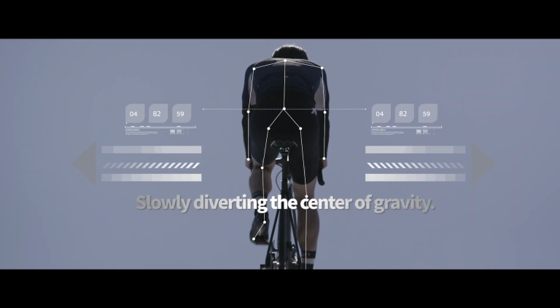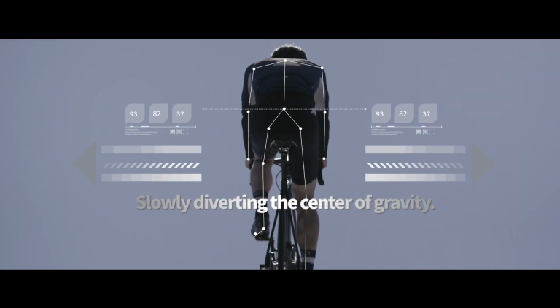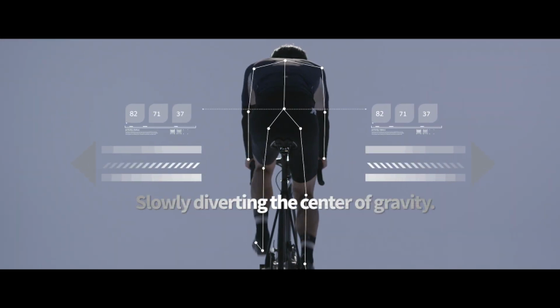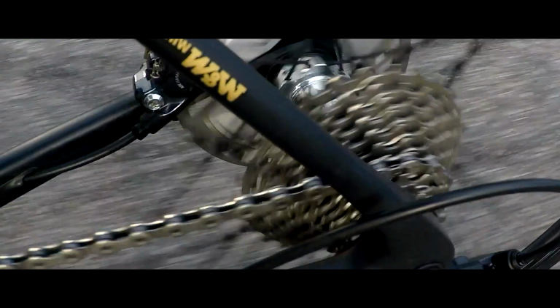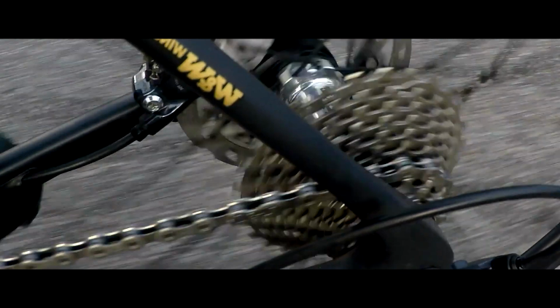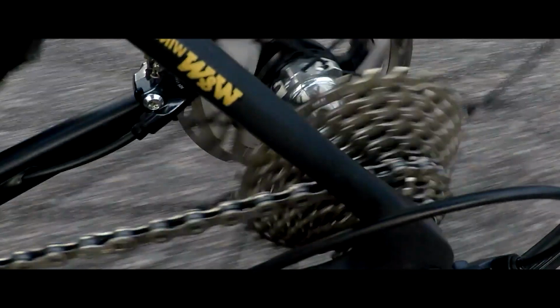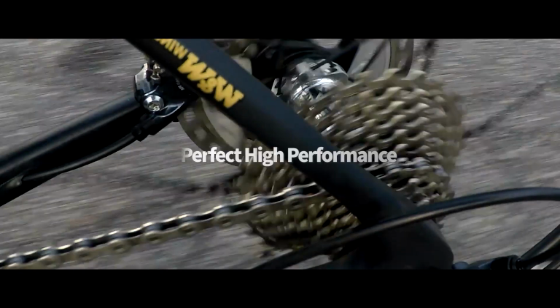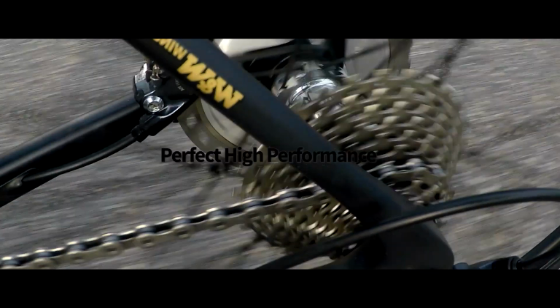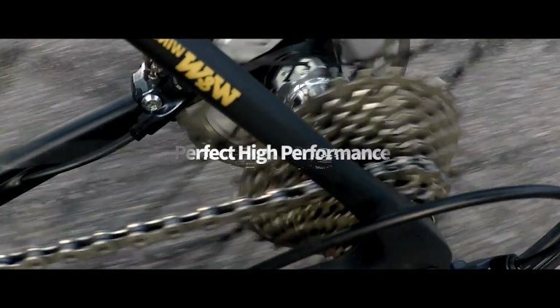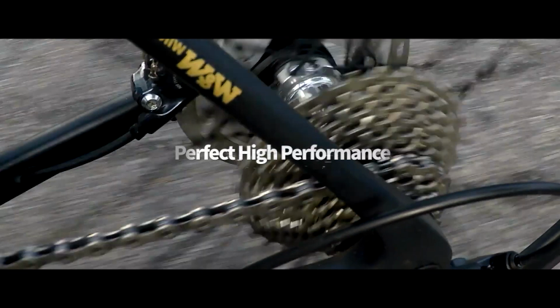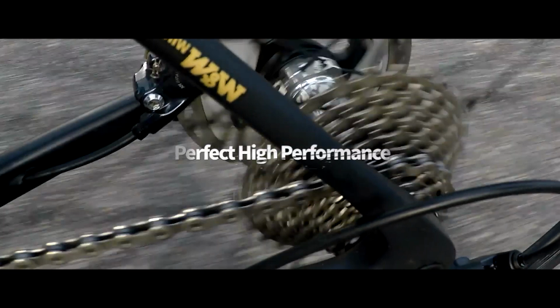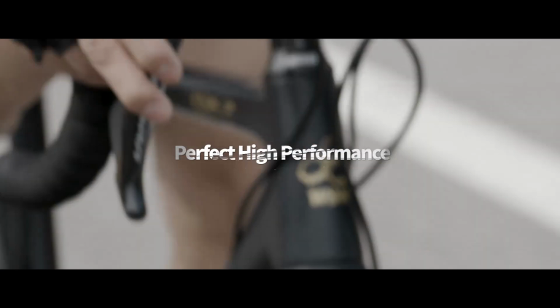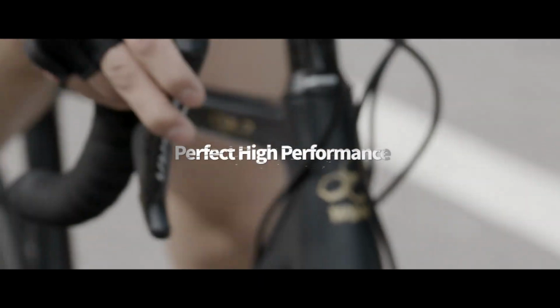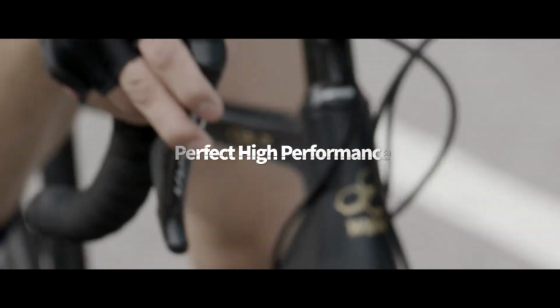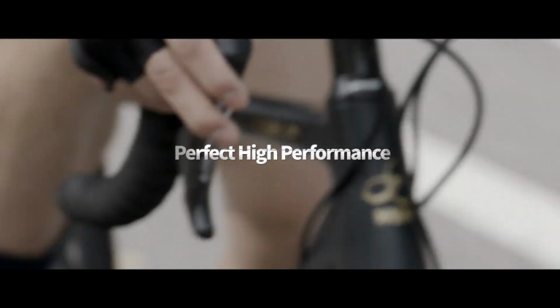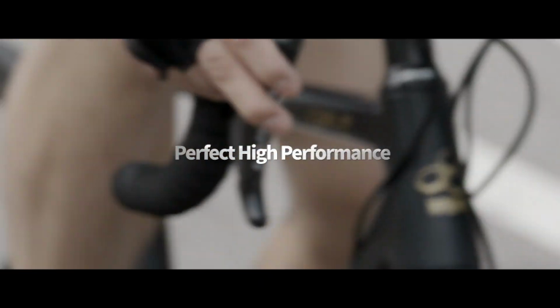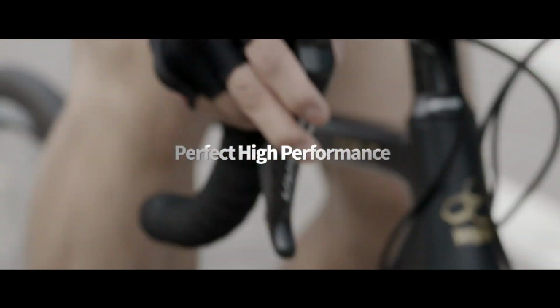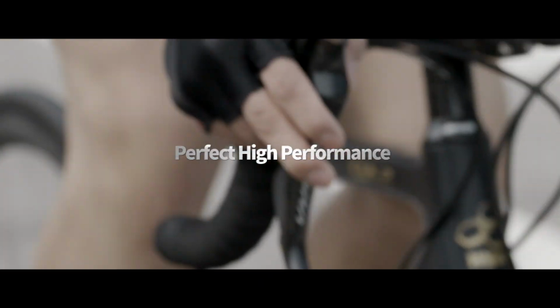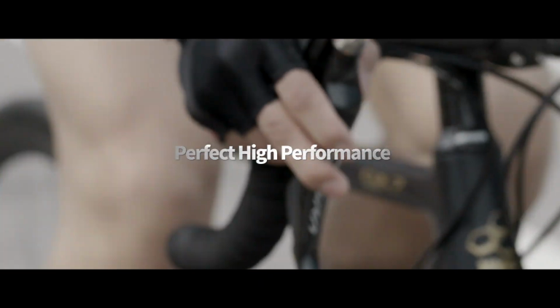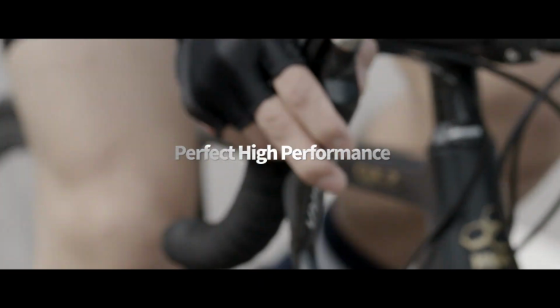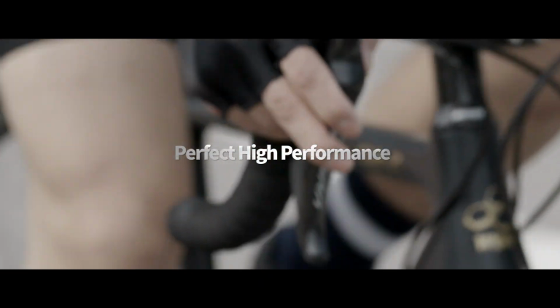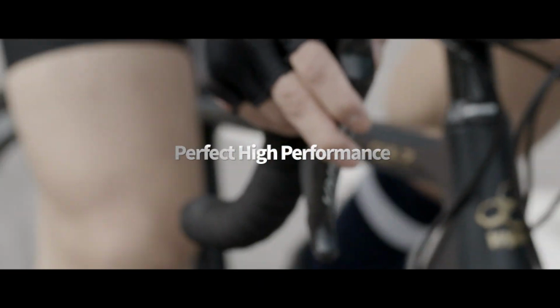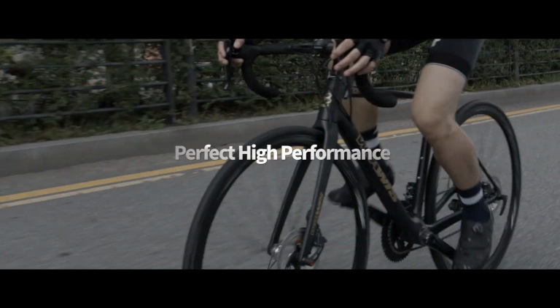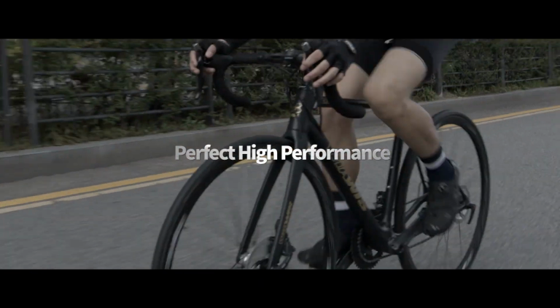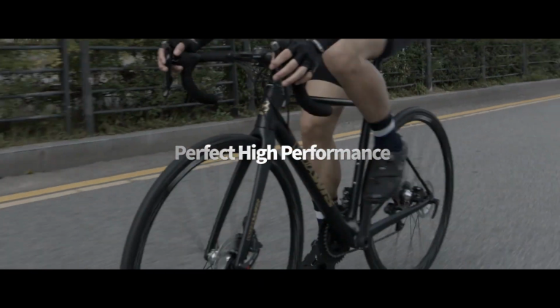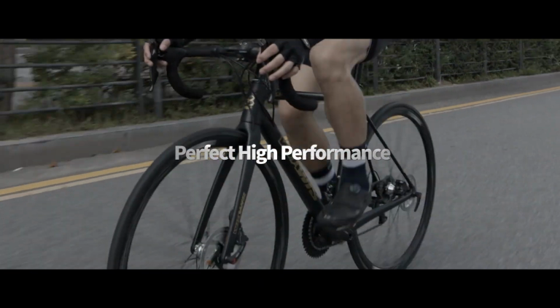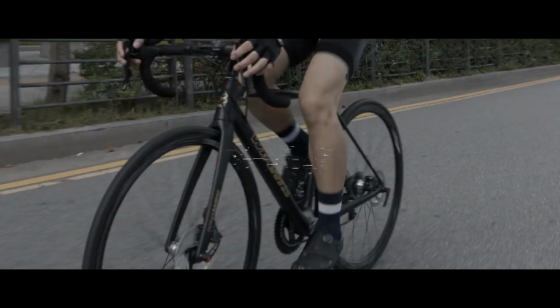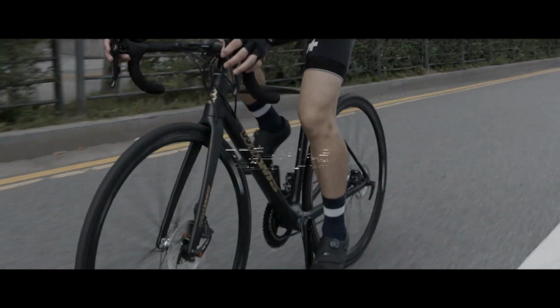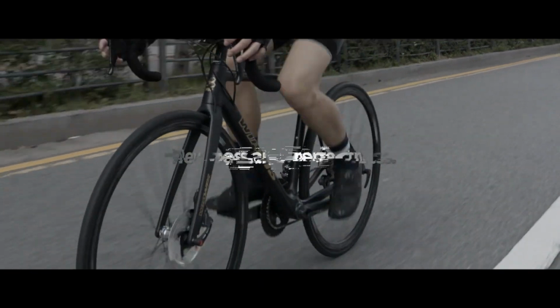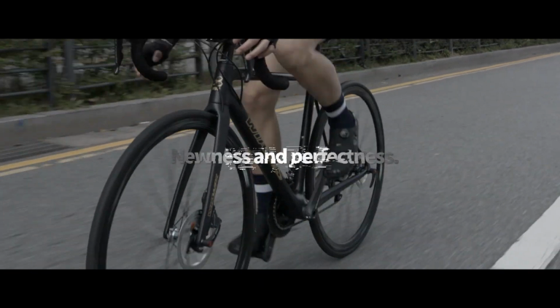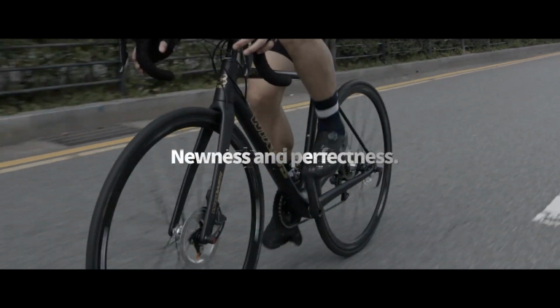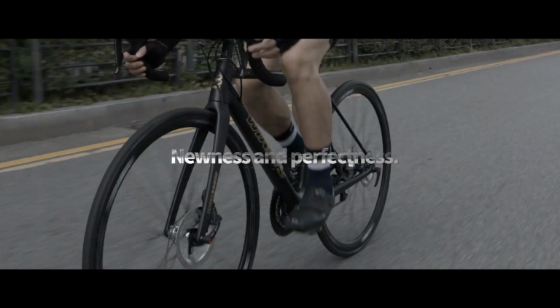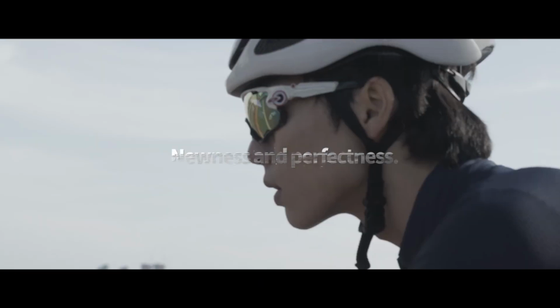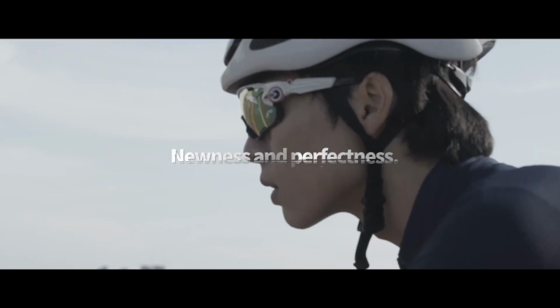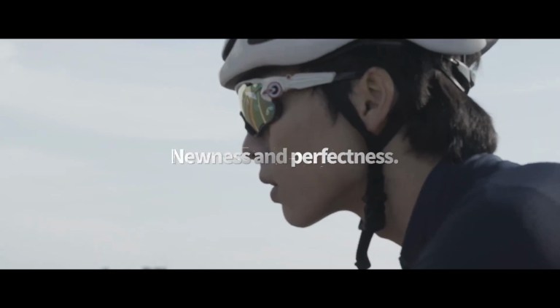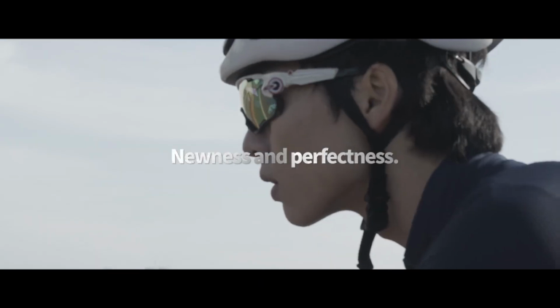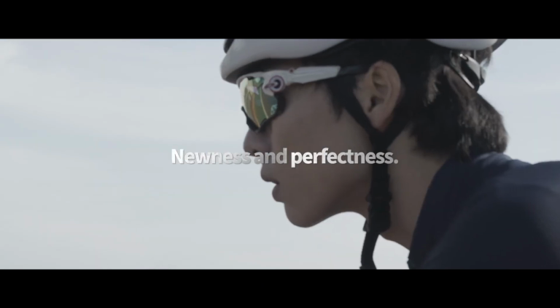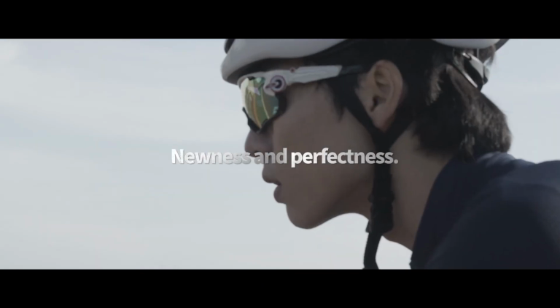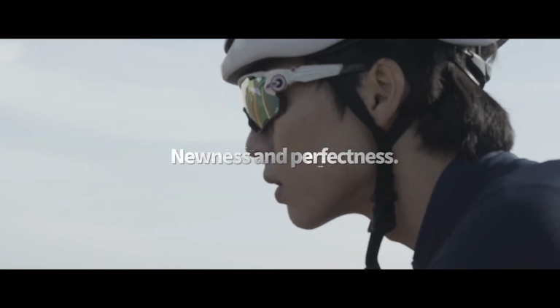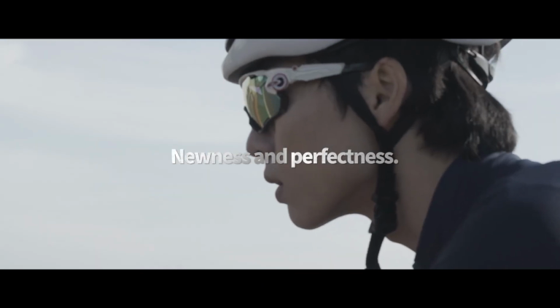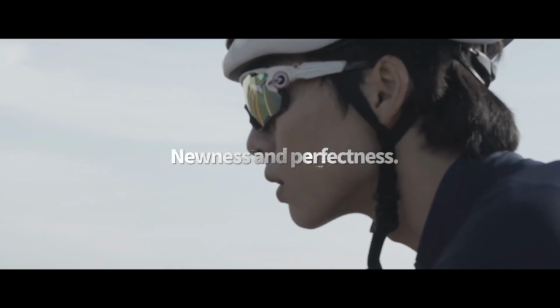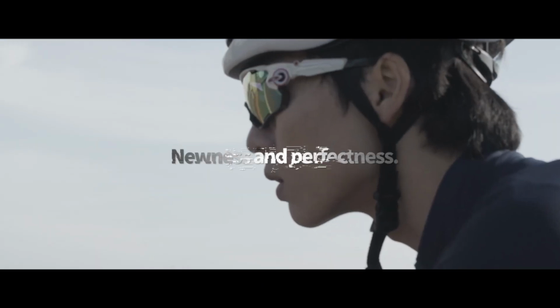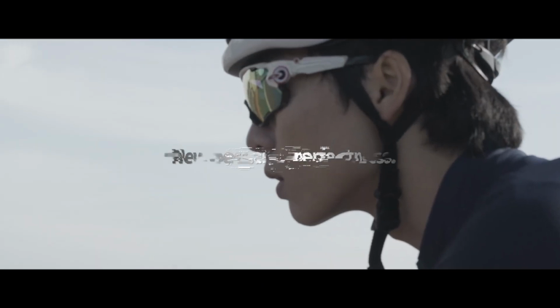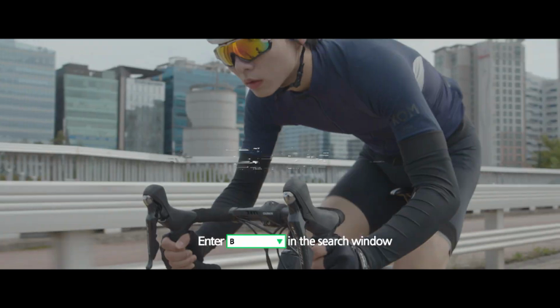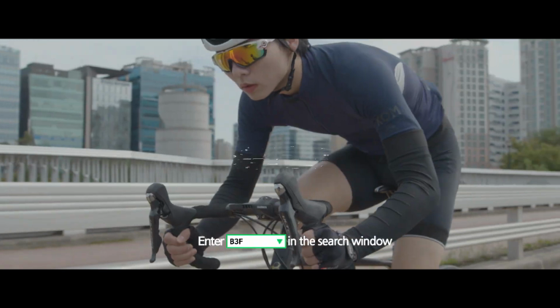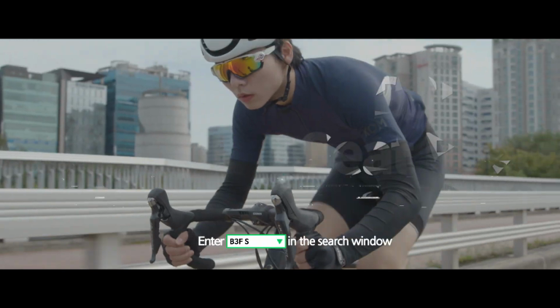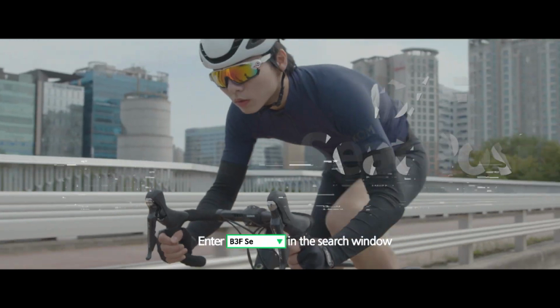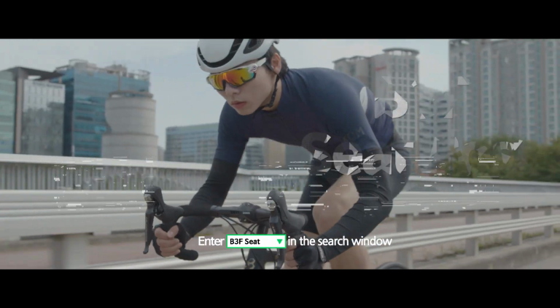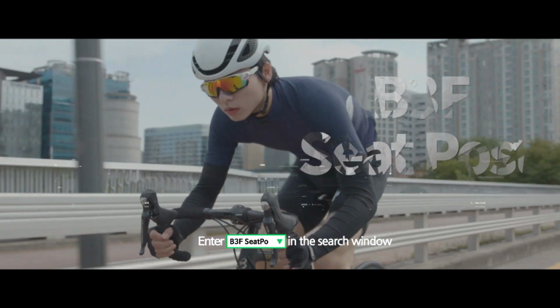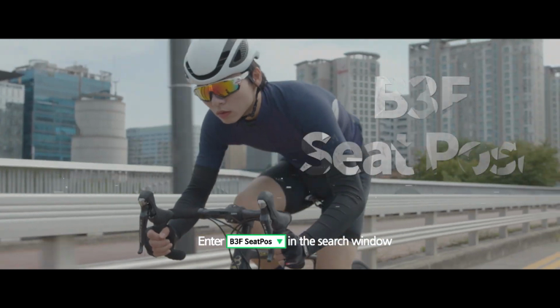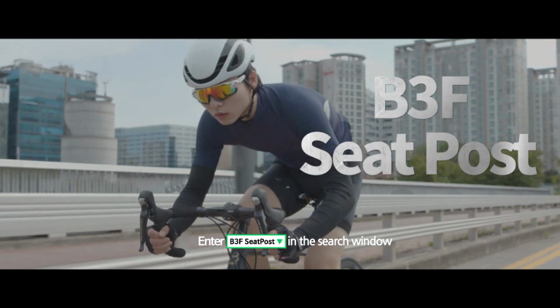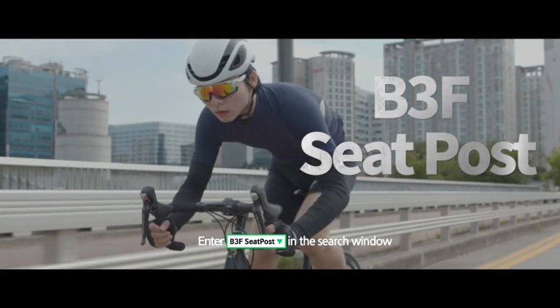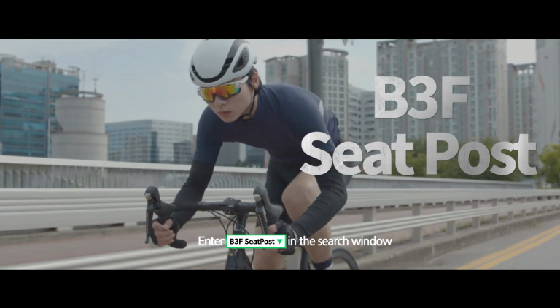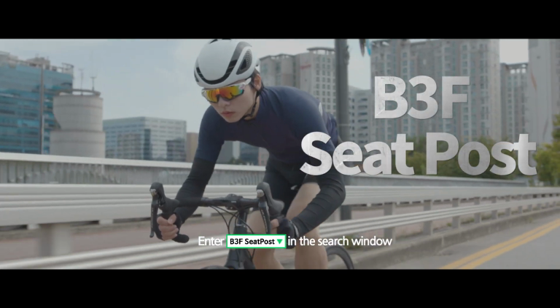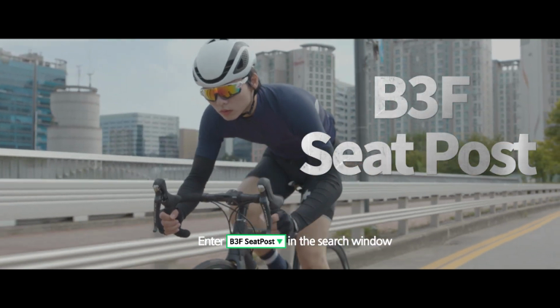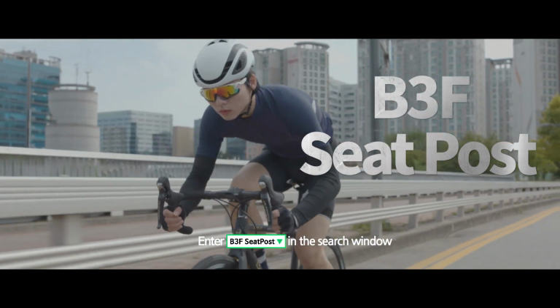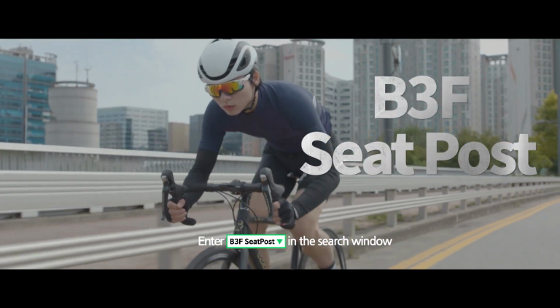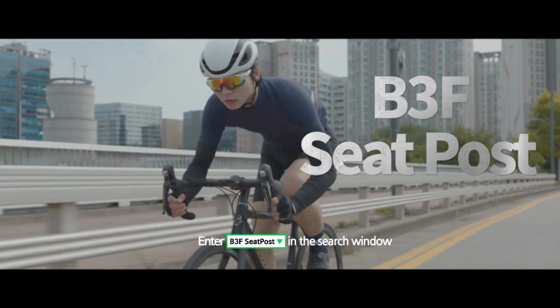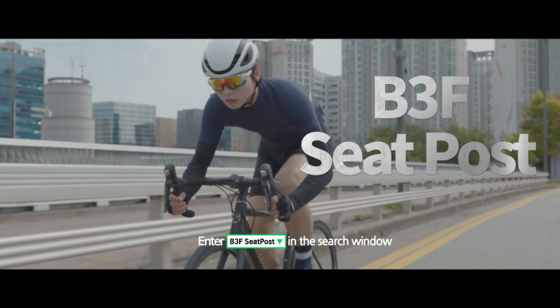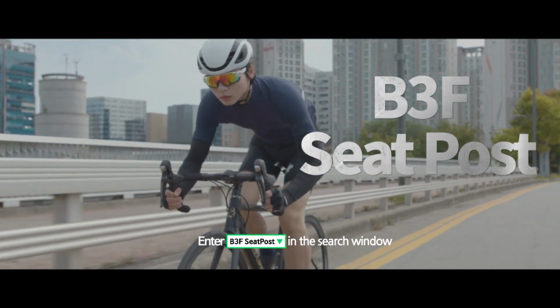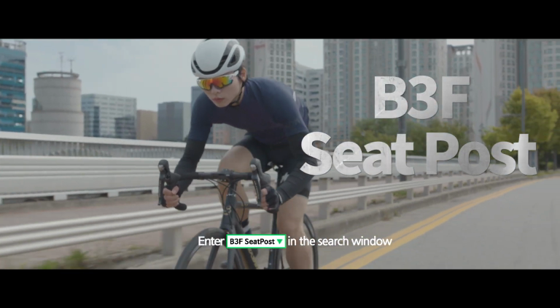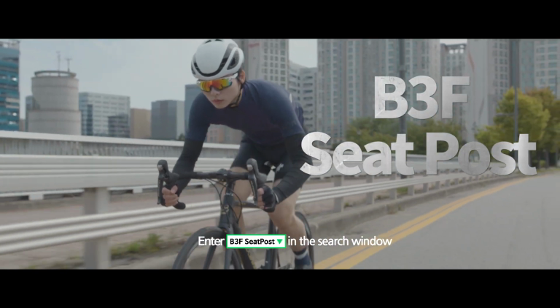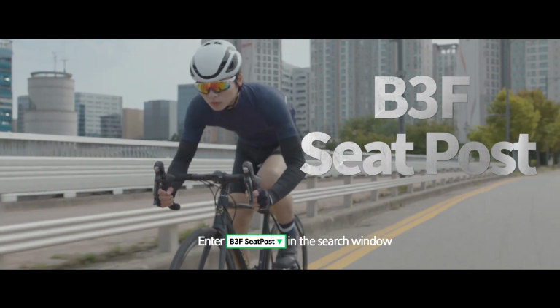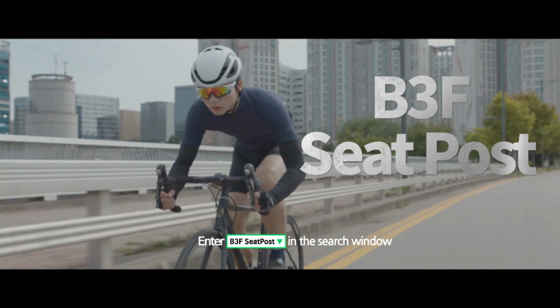The only seat post you need for a new period of perfect riding. B3F Seat Post.